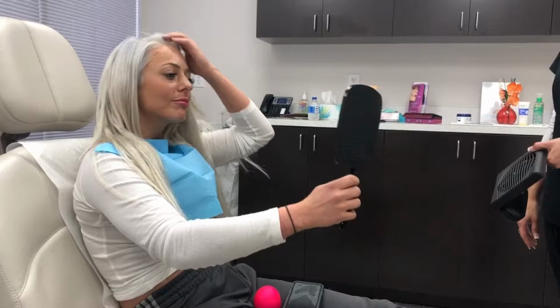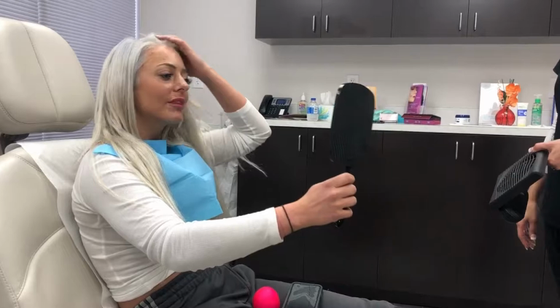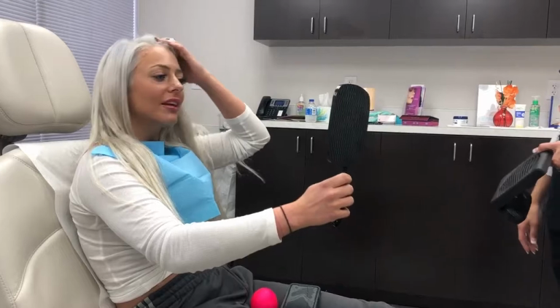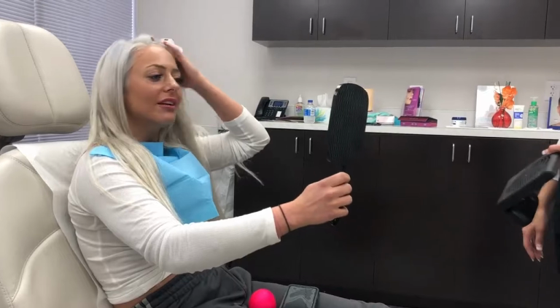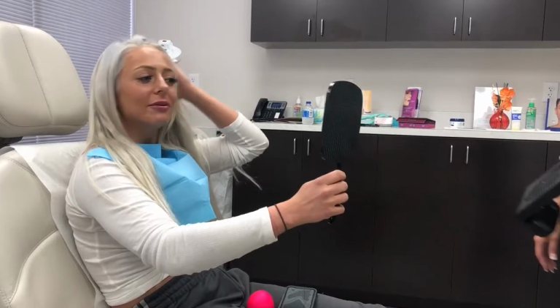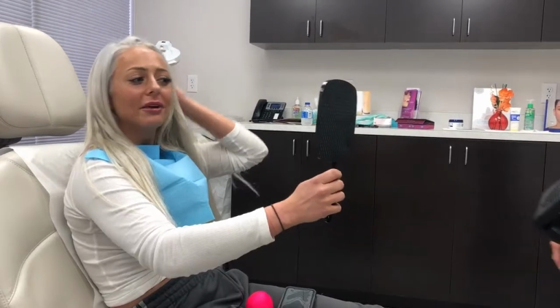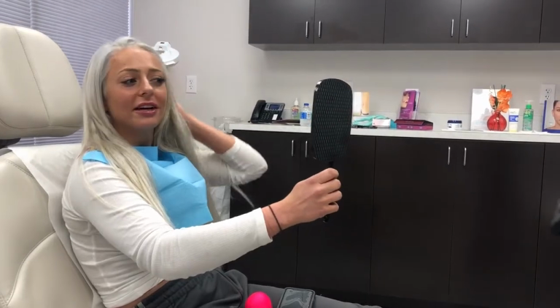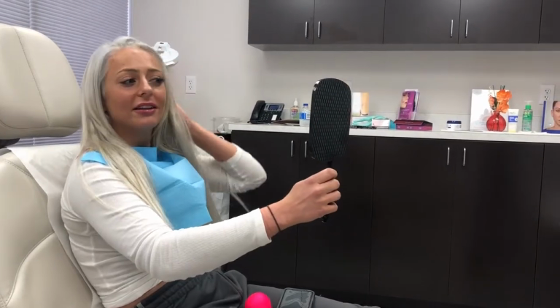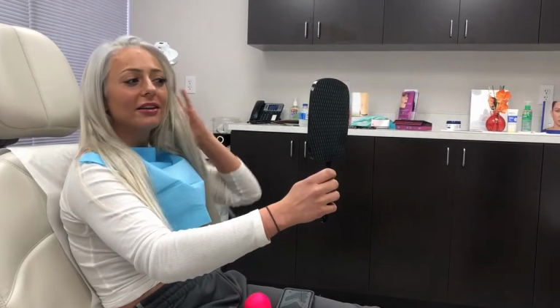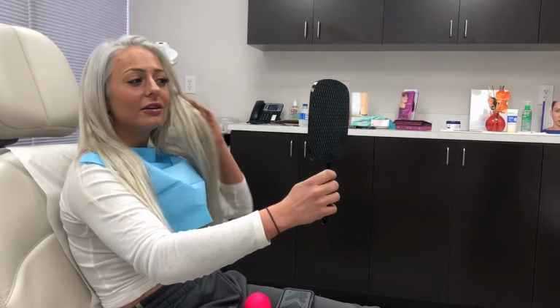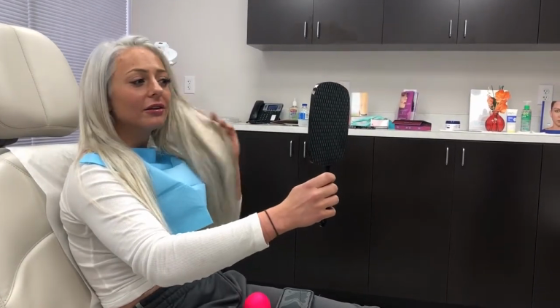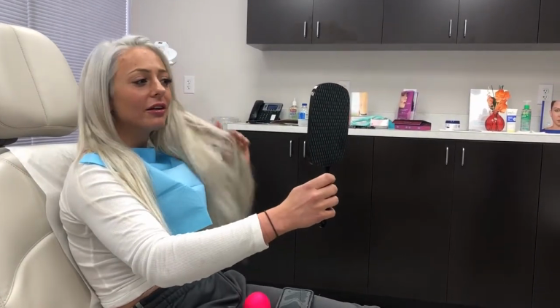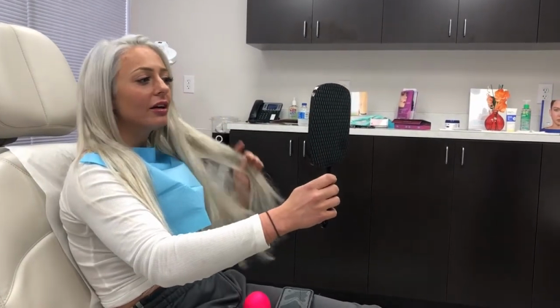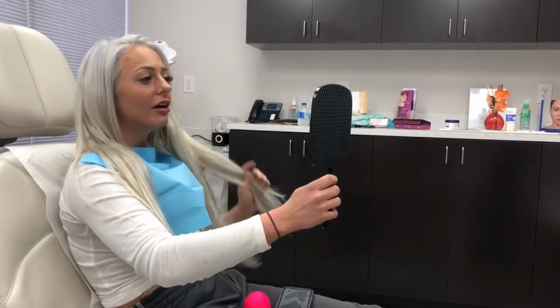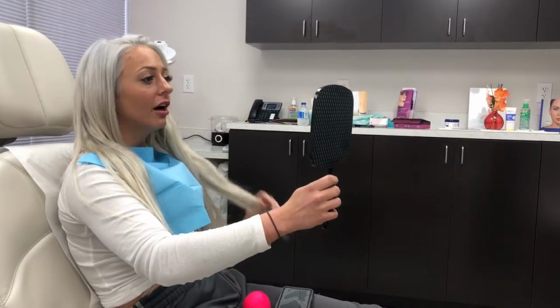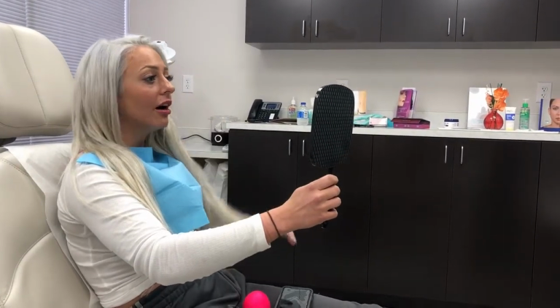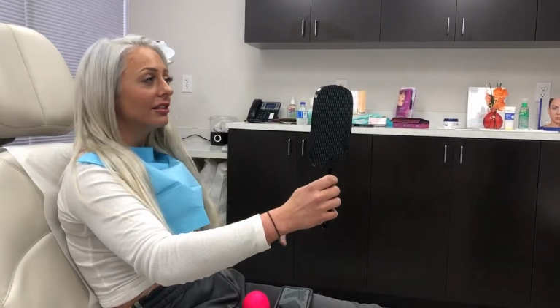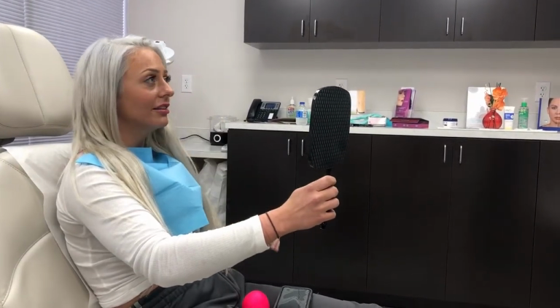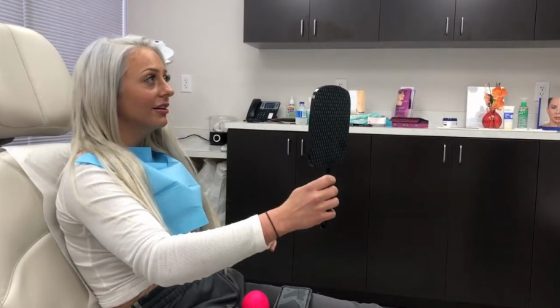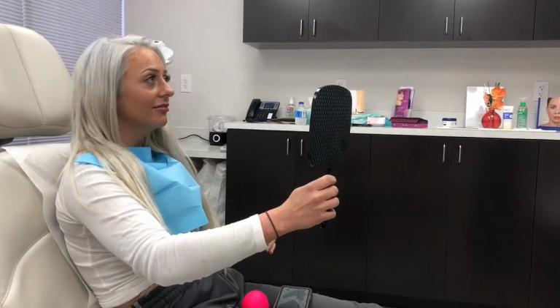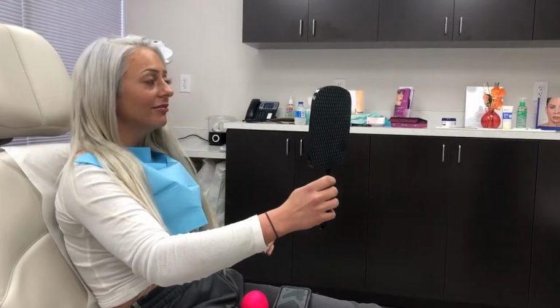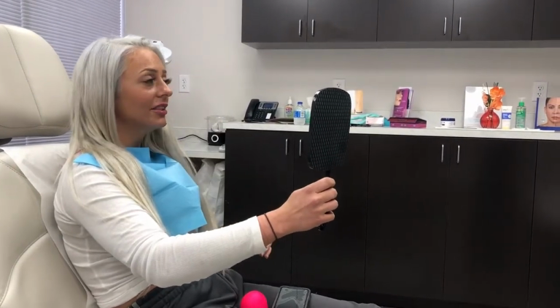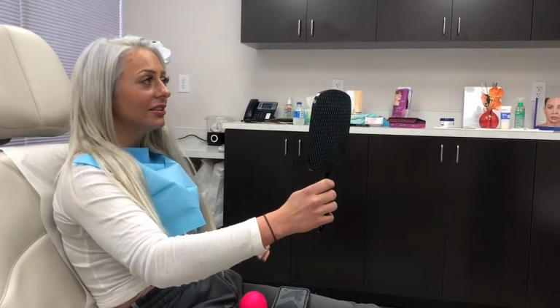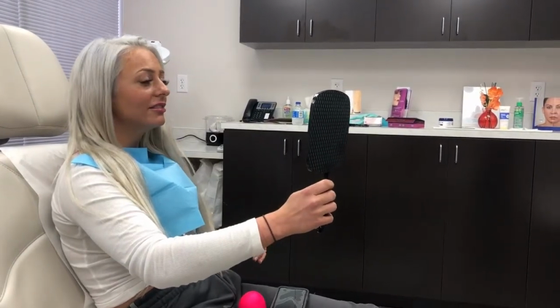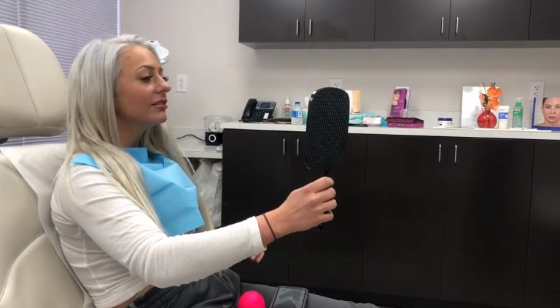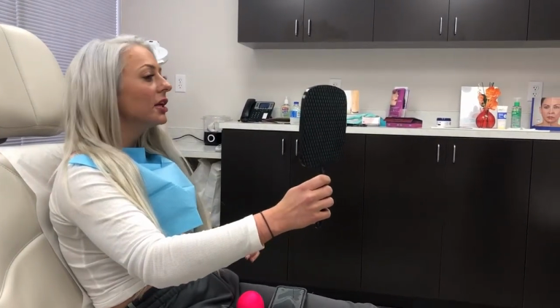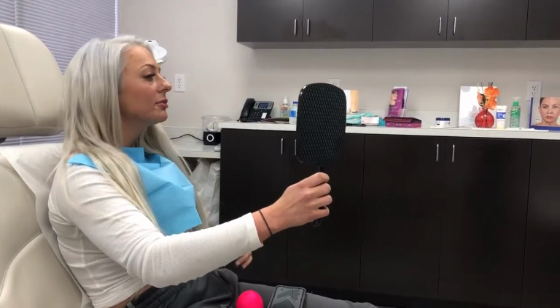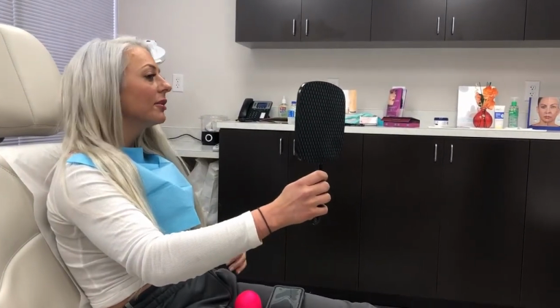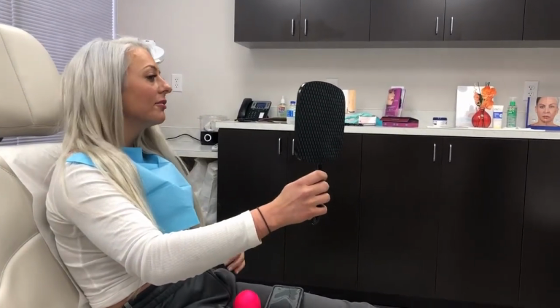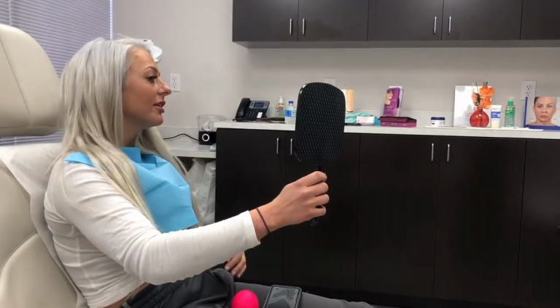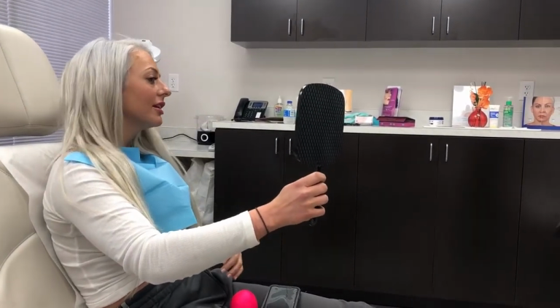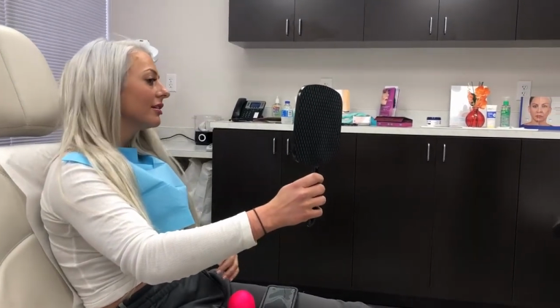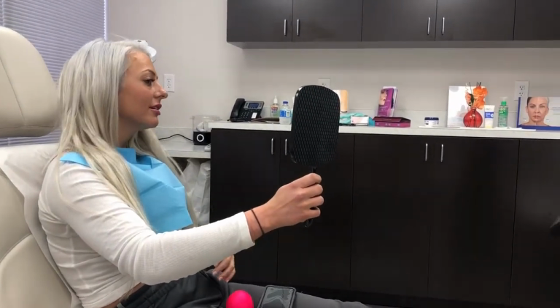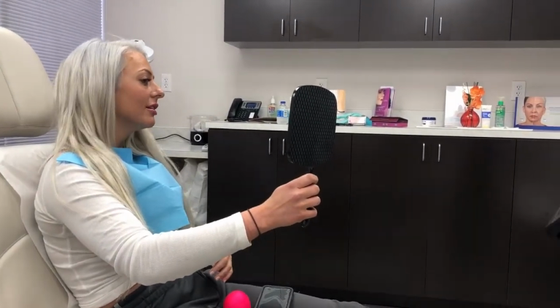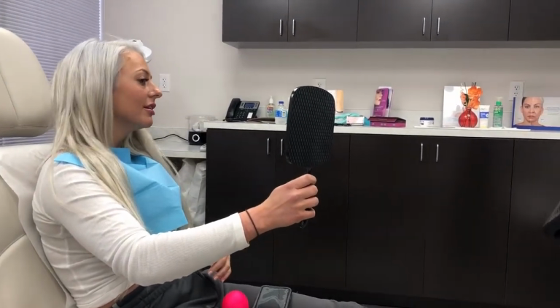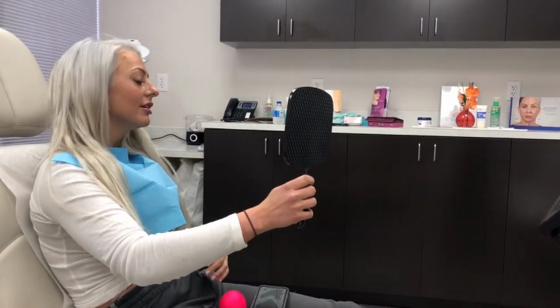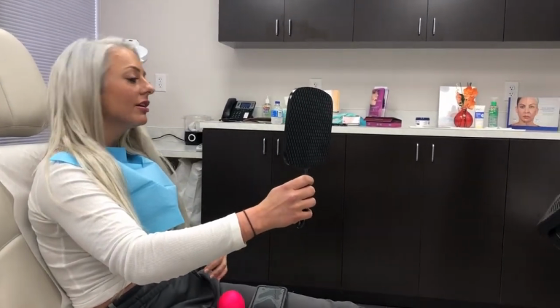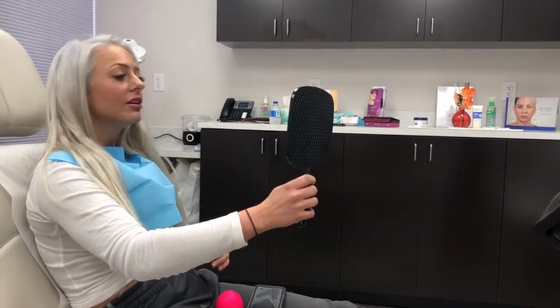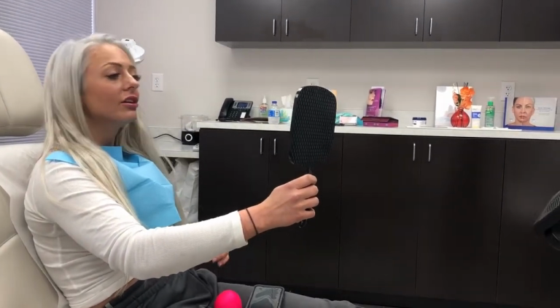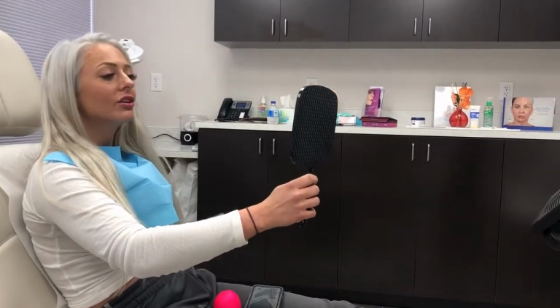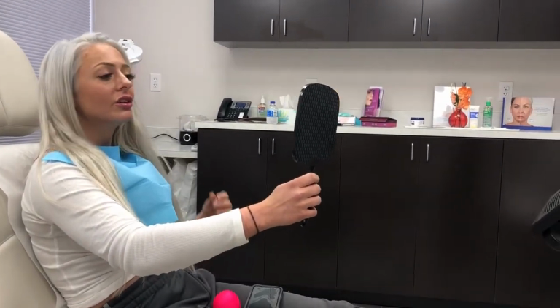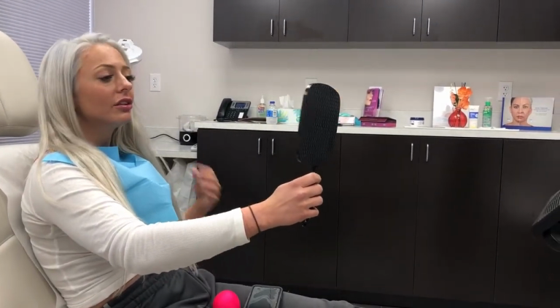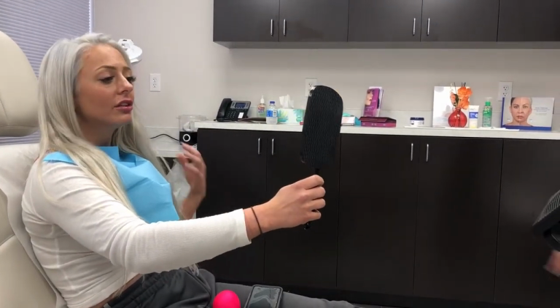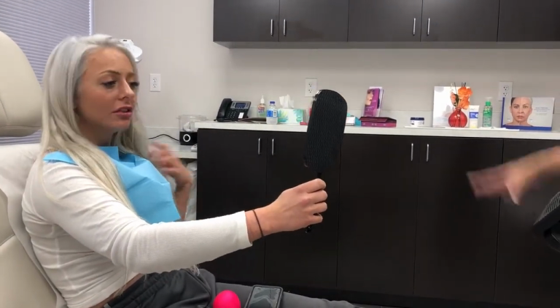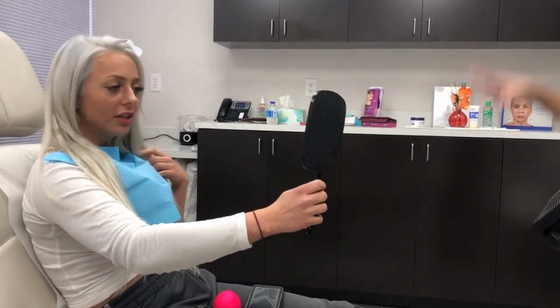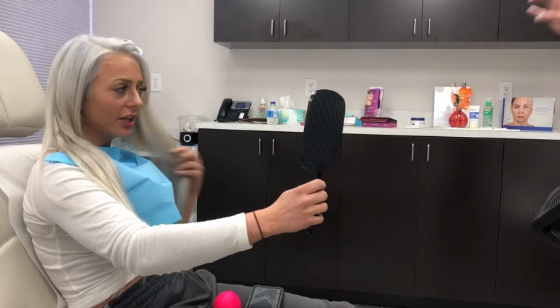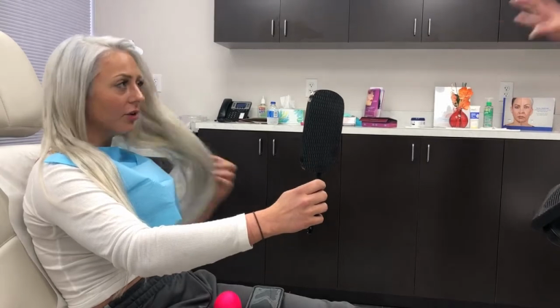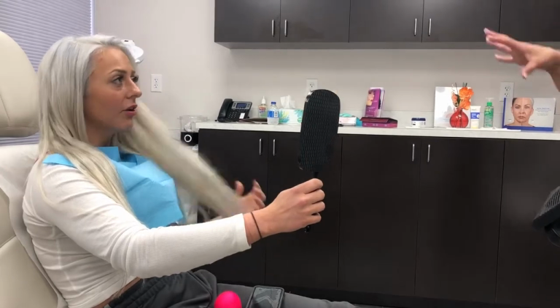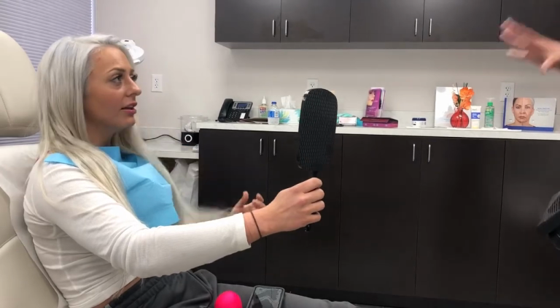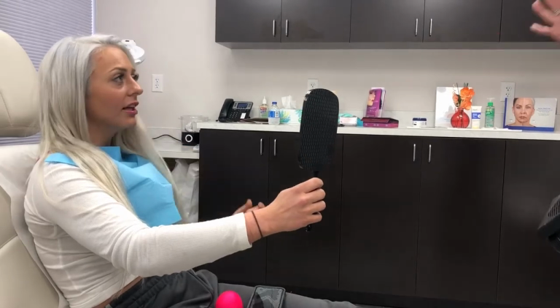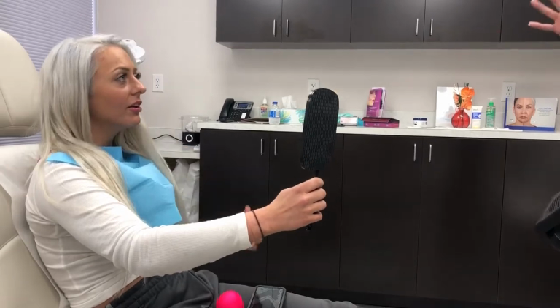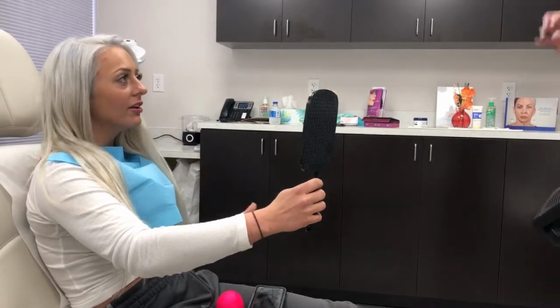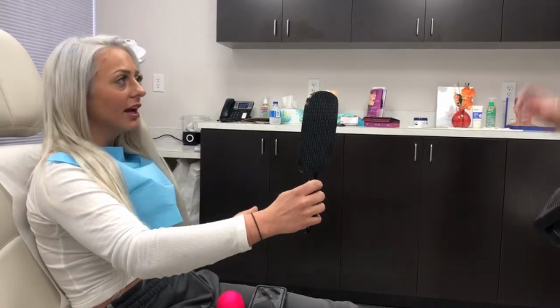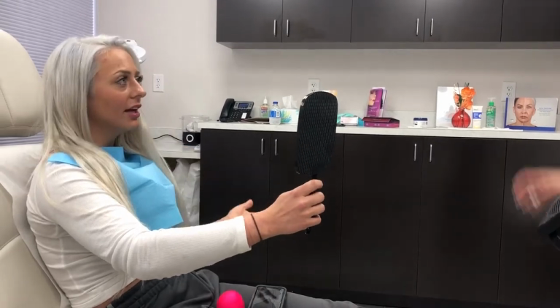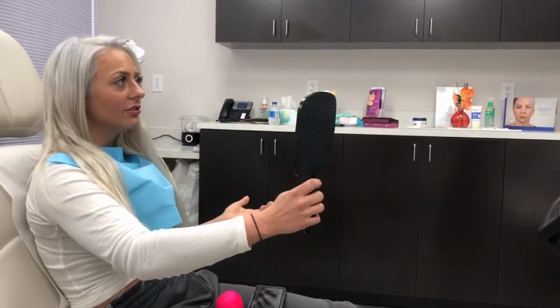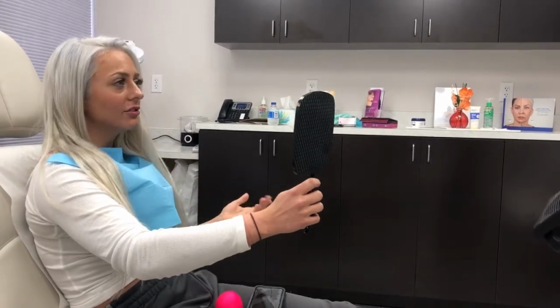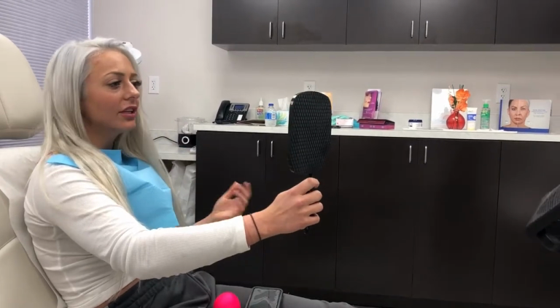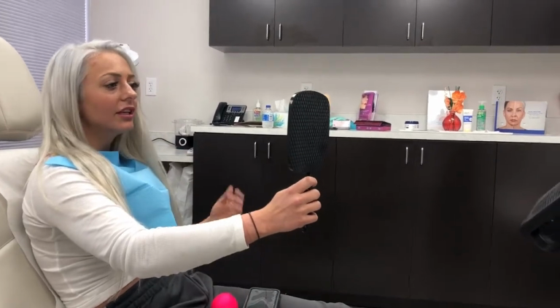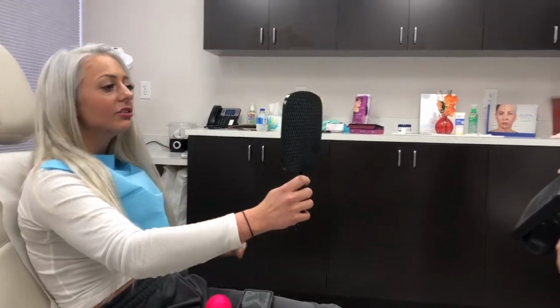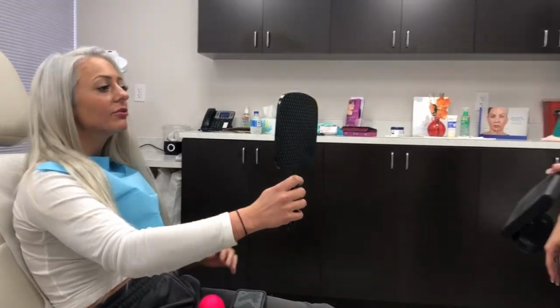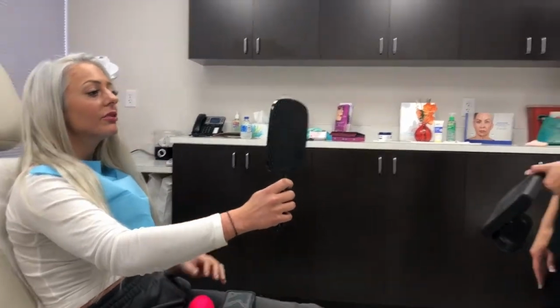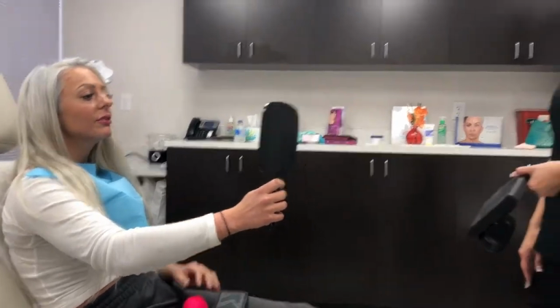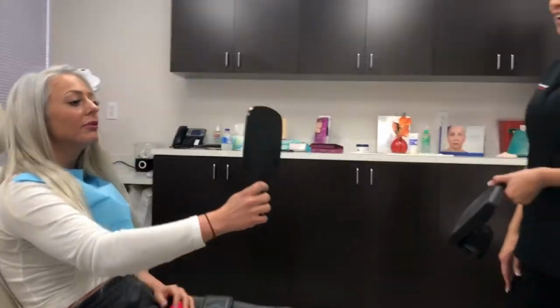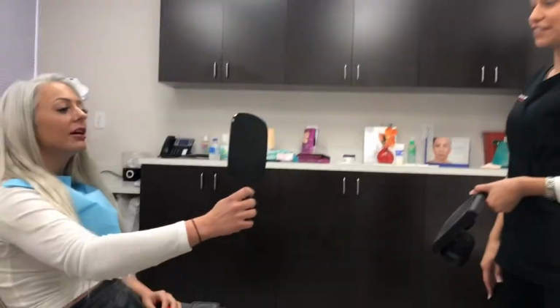Looks very good. So what do you think? Awesome. It's perfect. Good, good, good. Not too much. They look naturally, just really long.